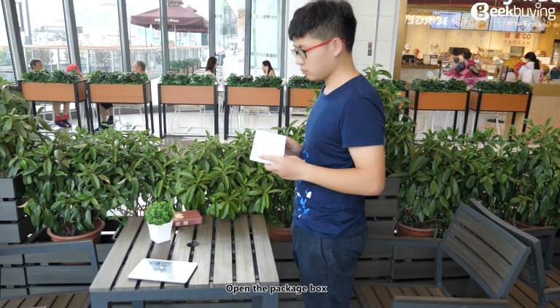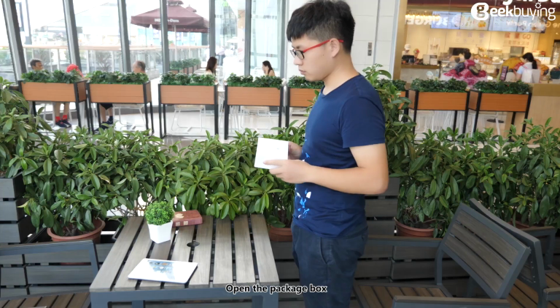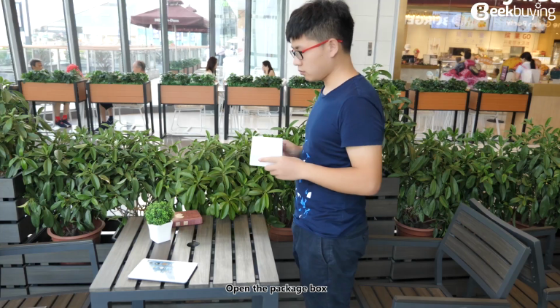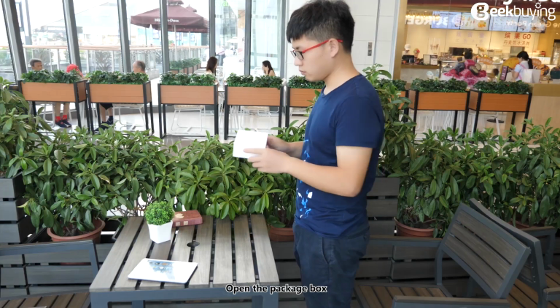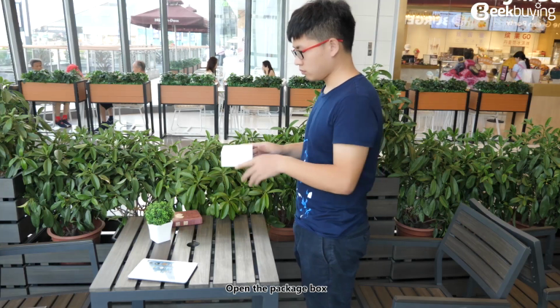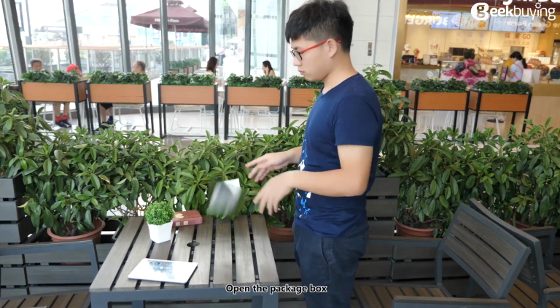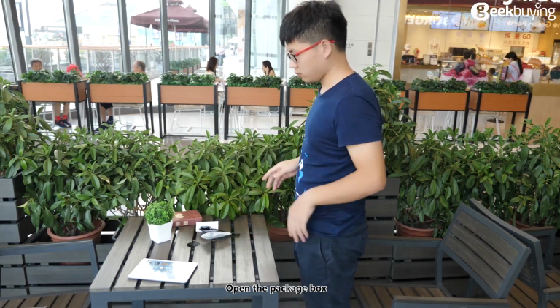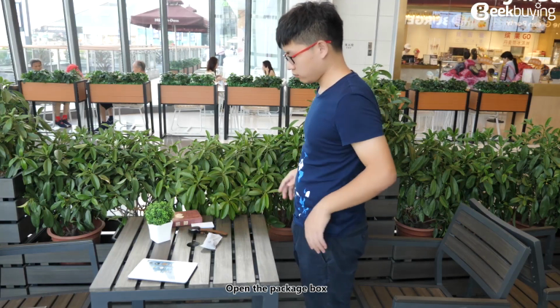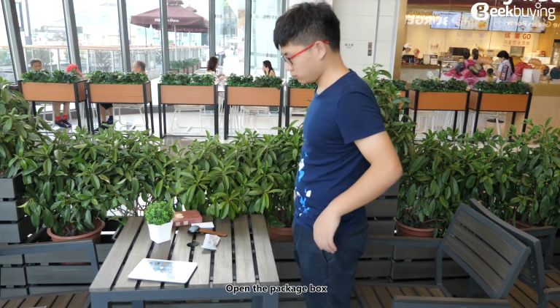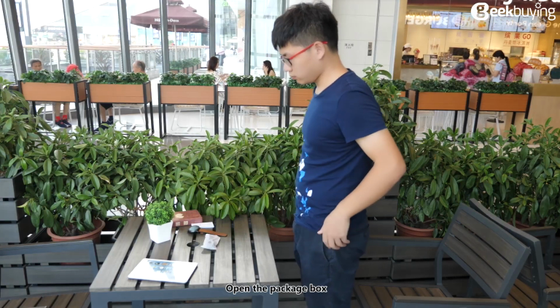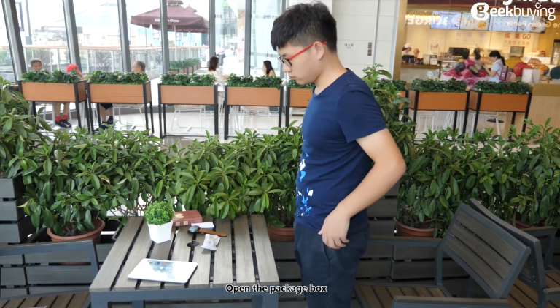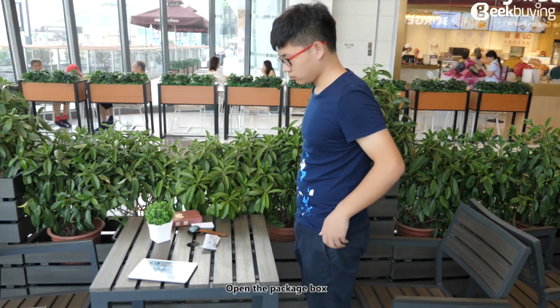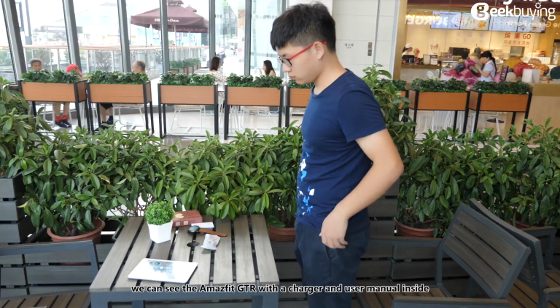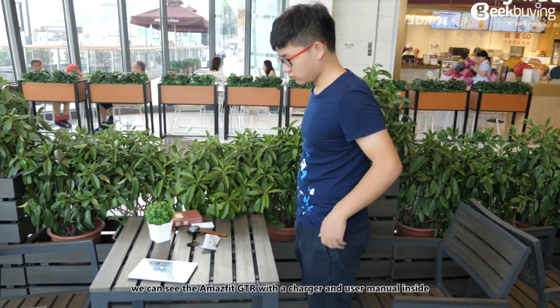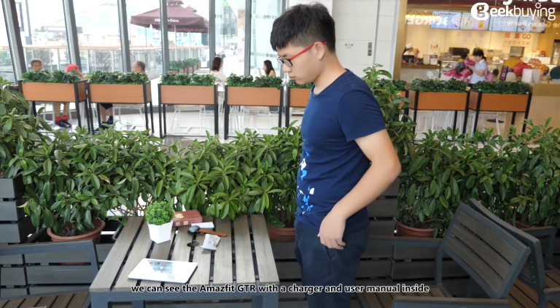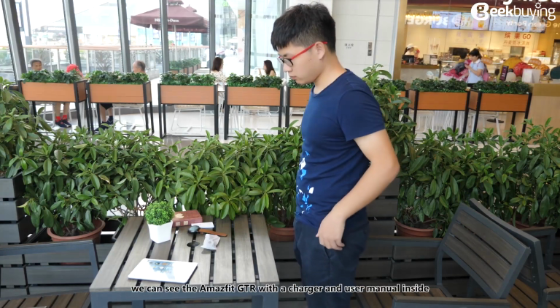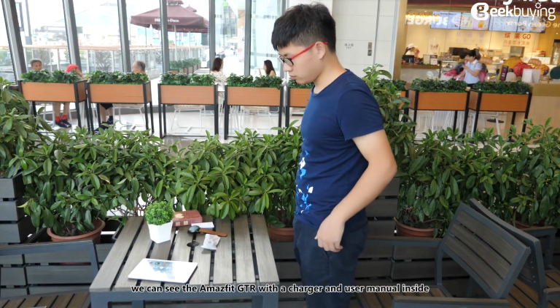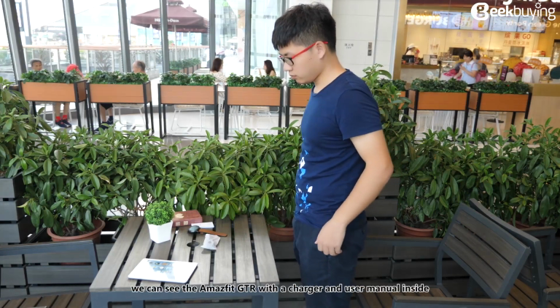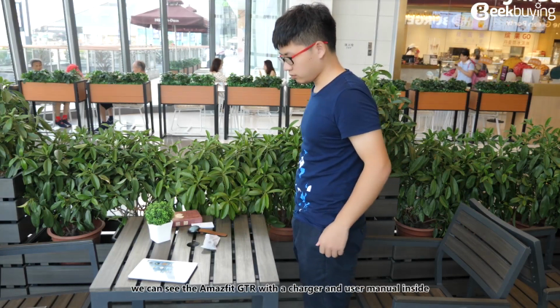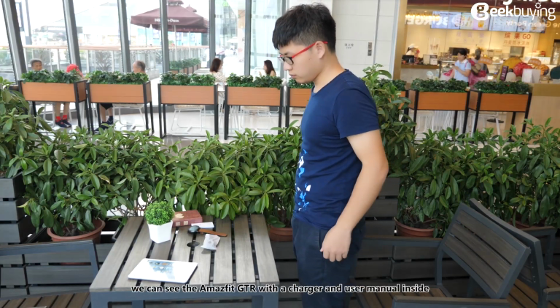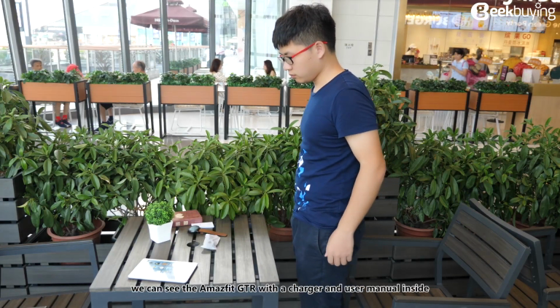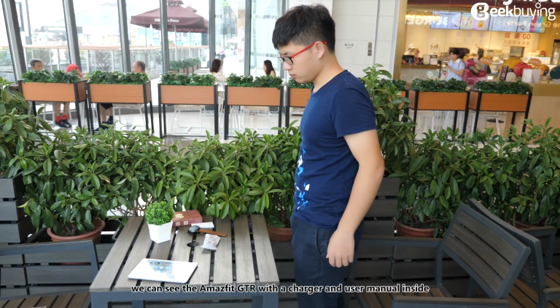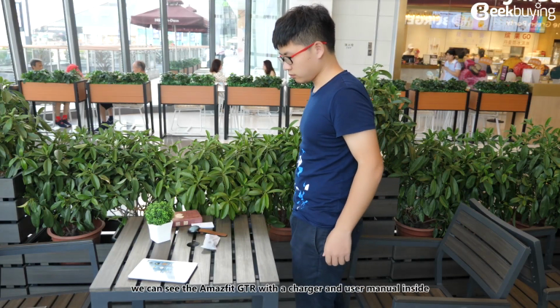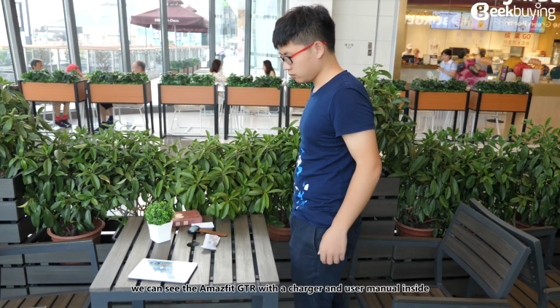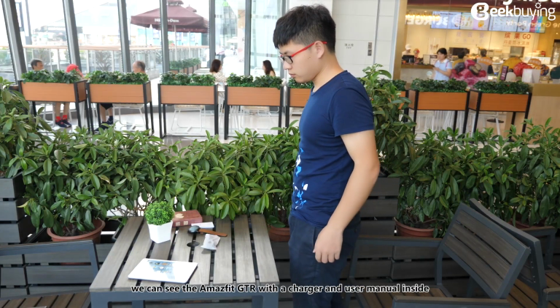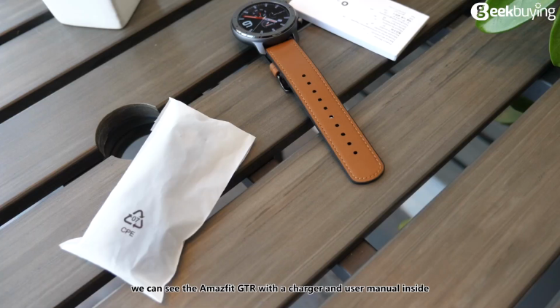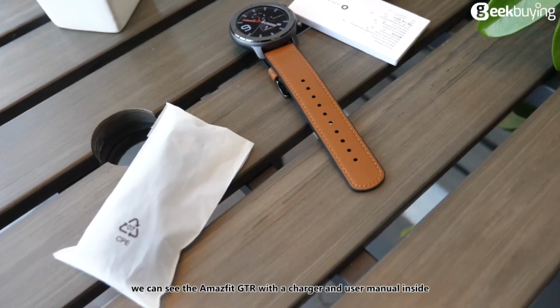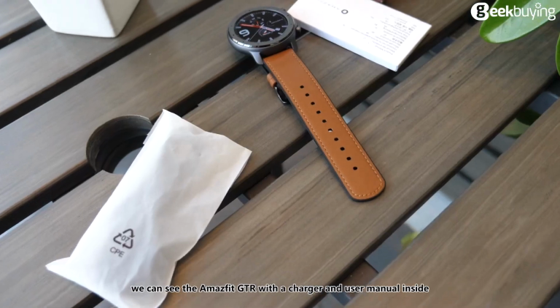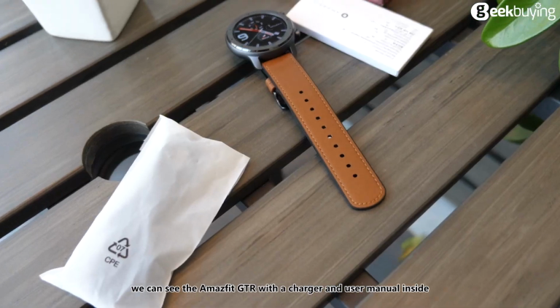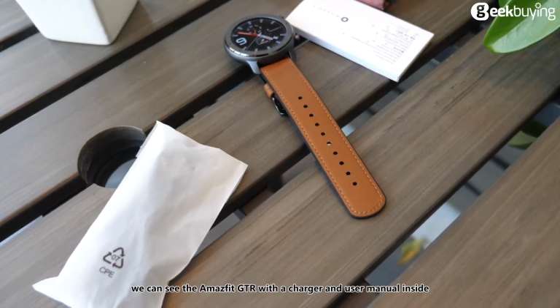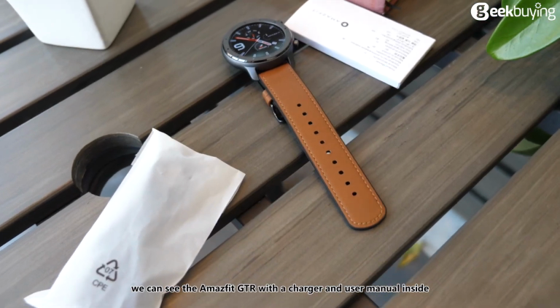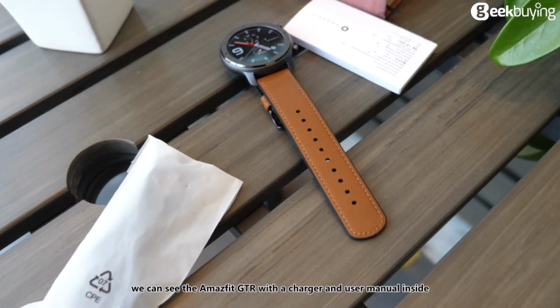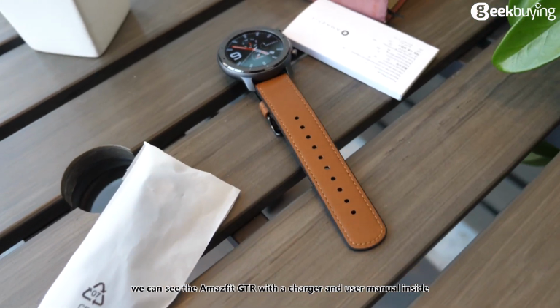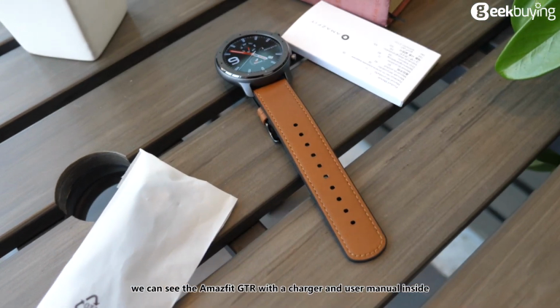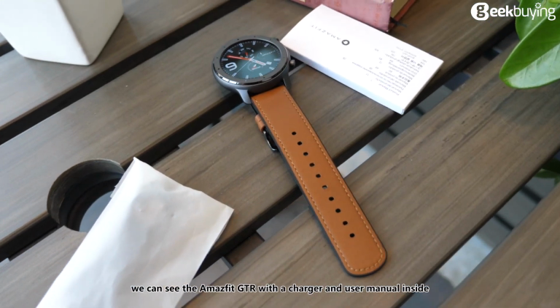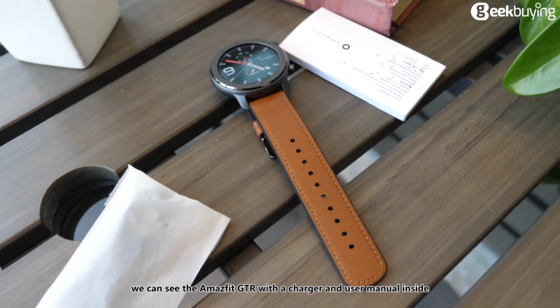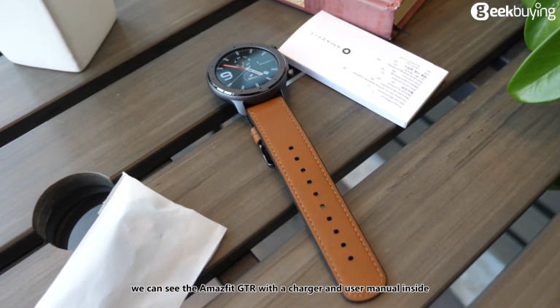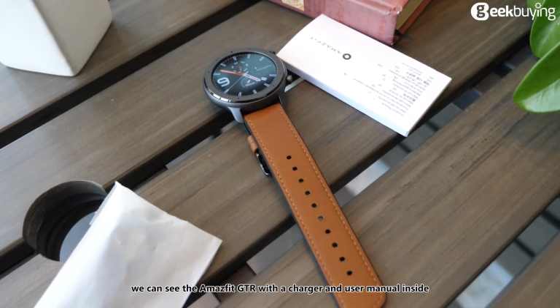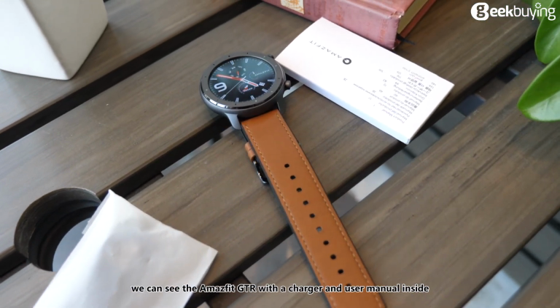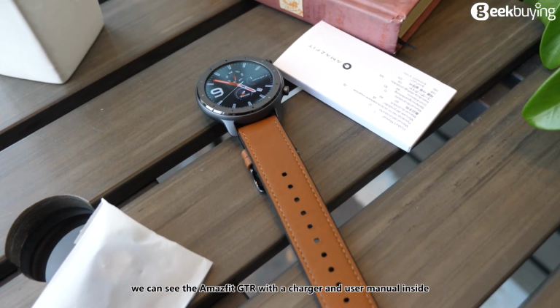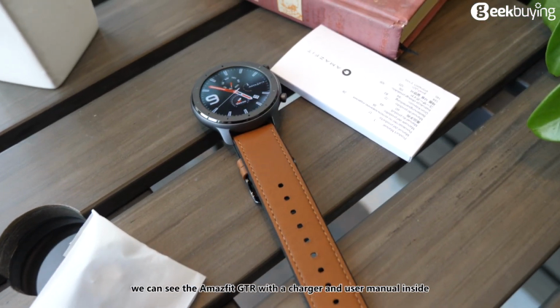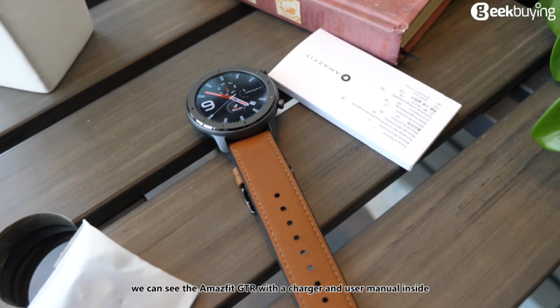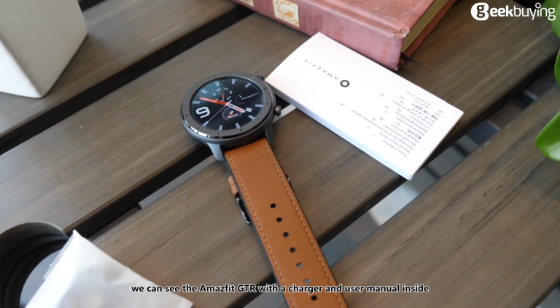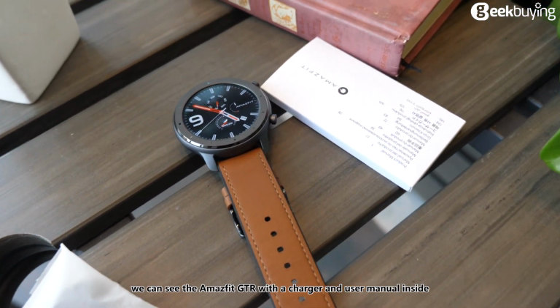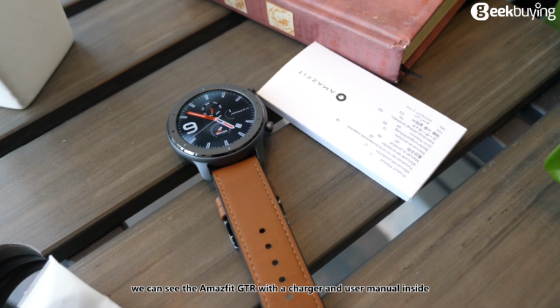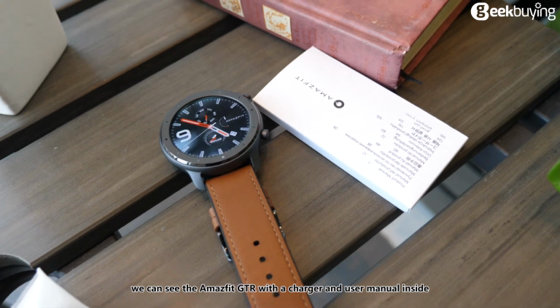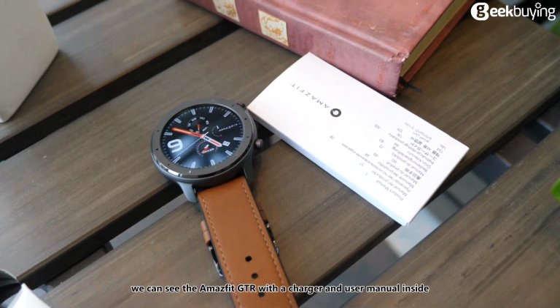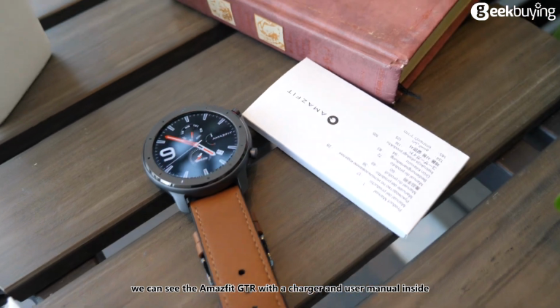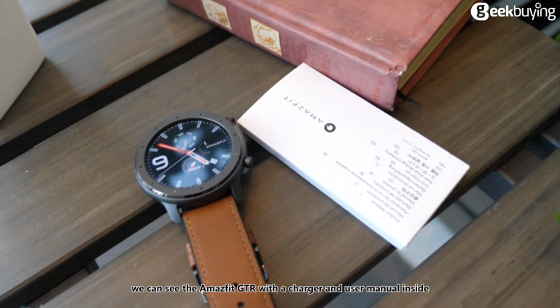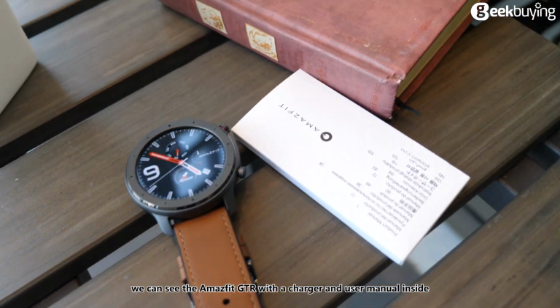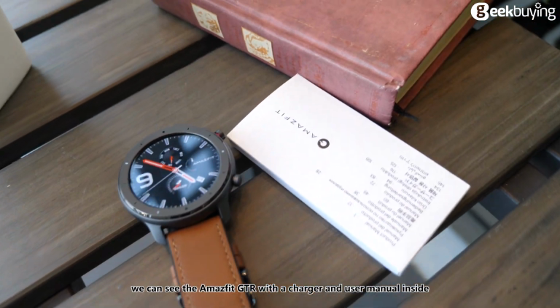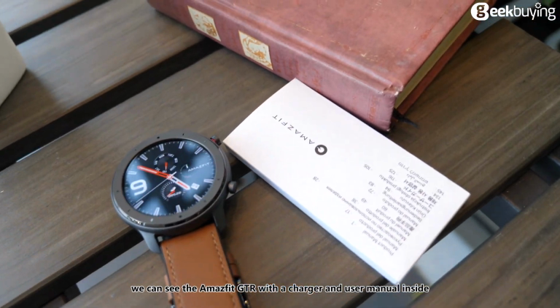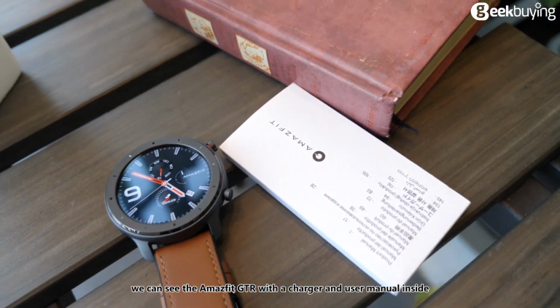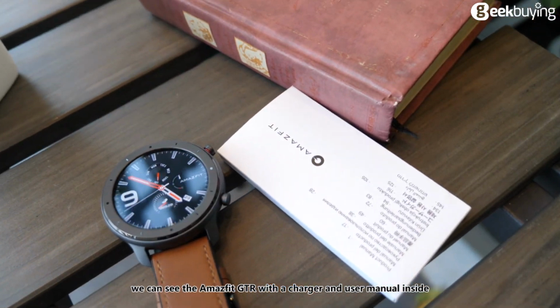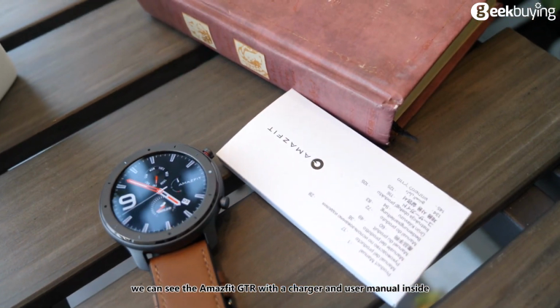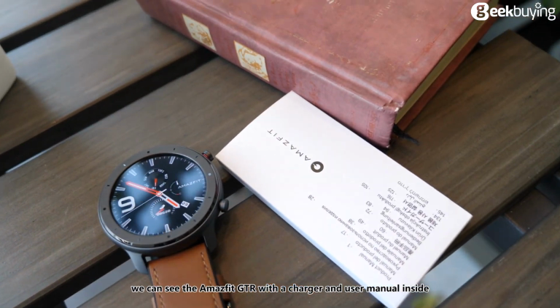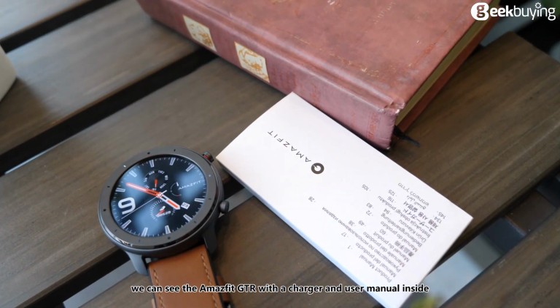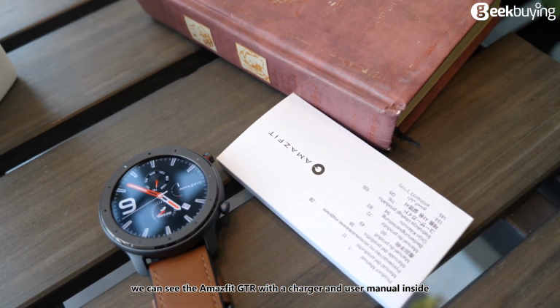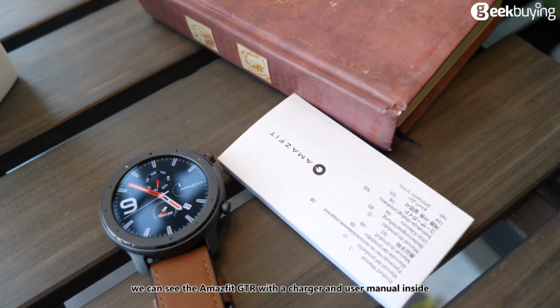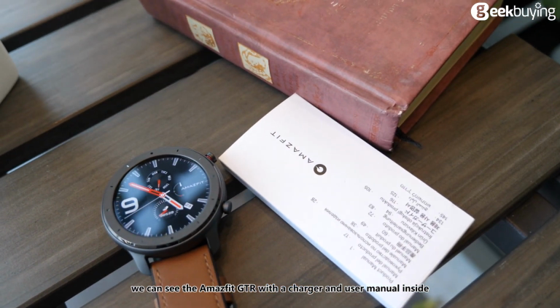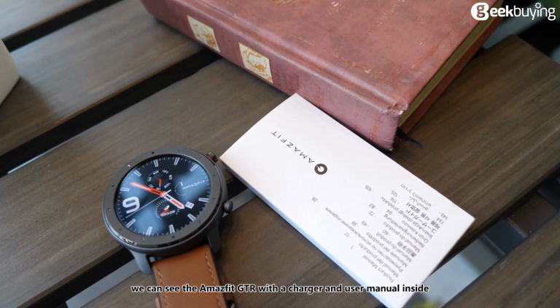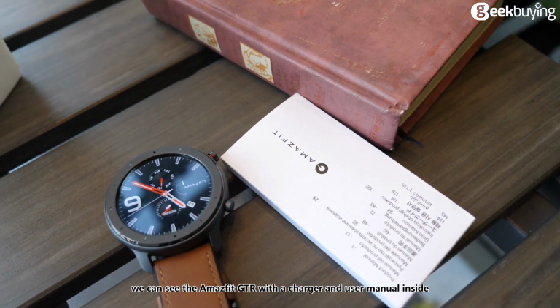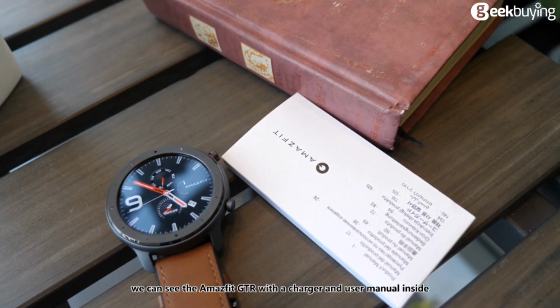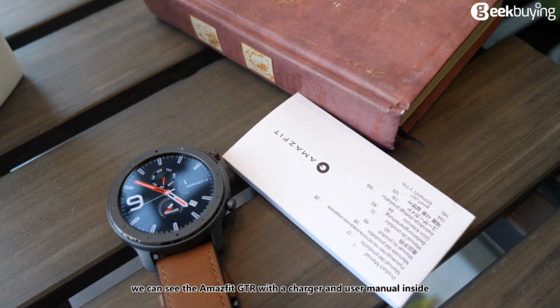Opening the package box, we can see the Amazfit GTR with a charger and a user manual inside.